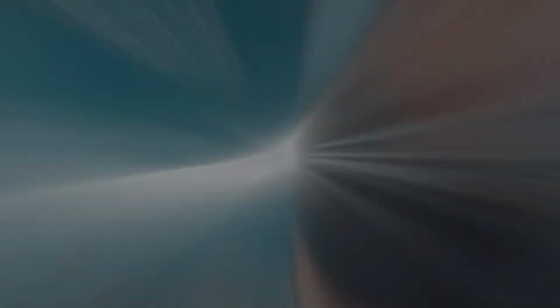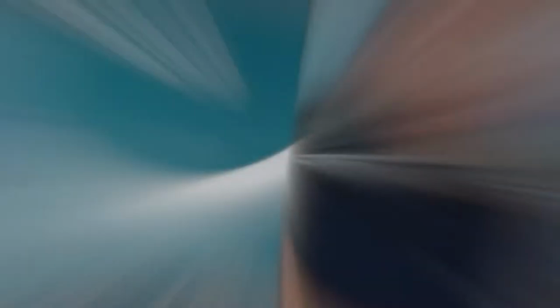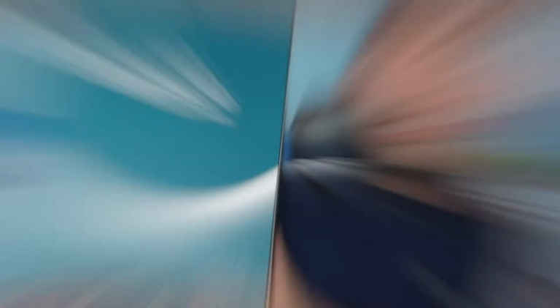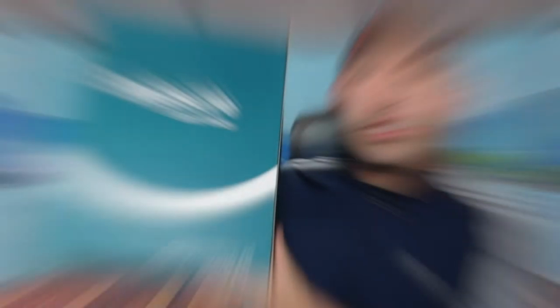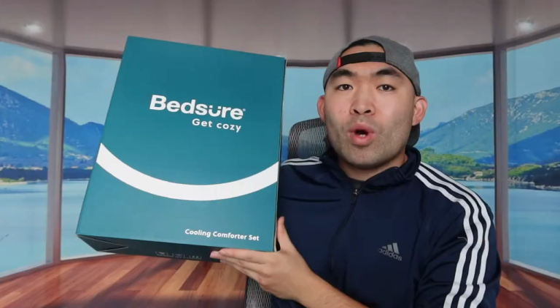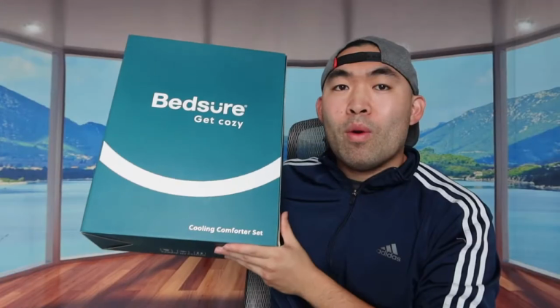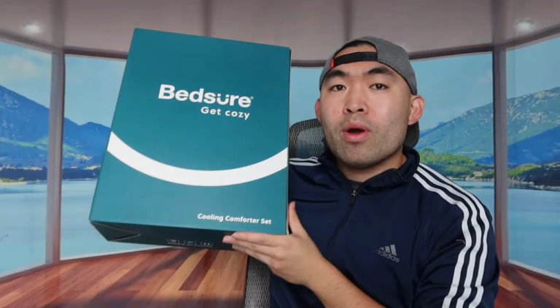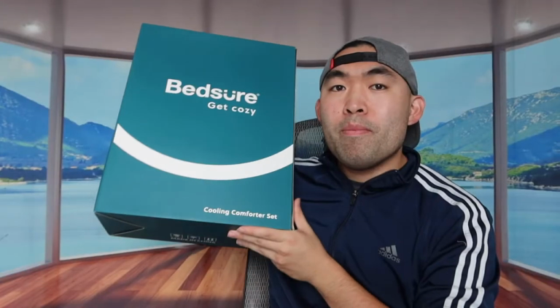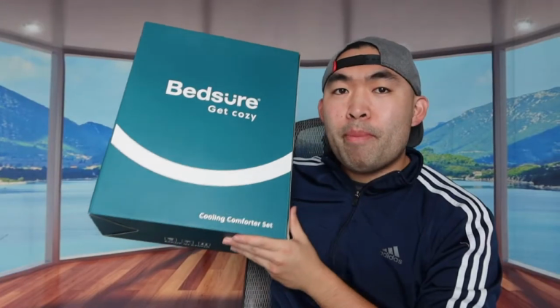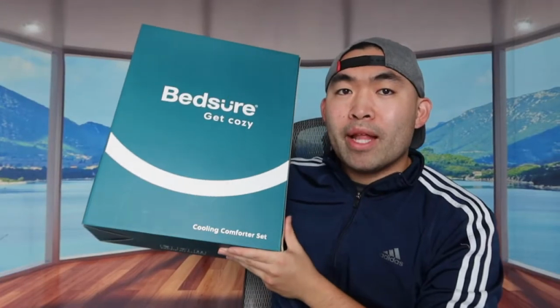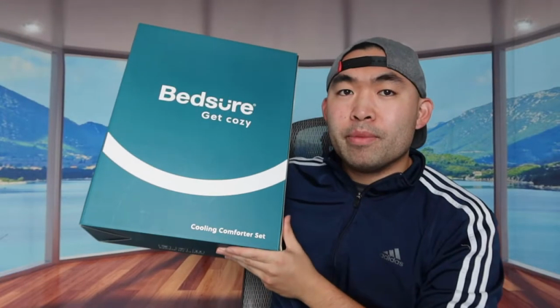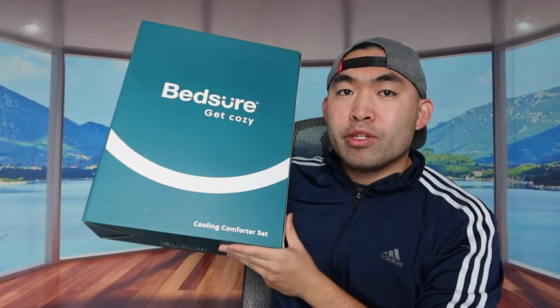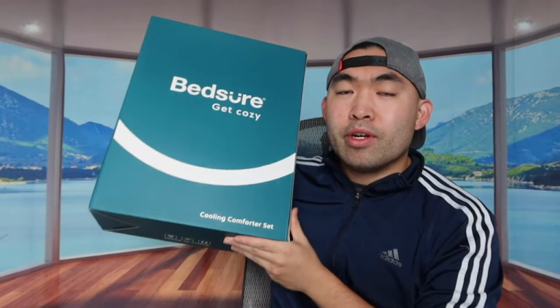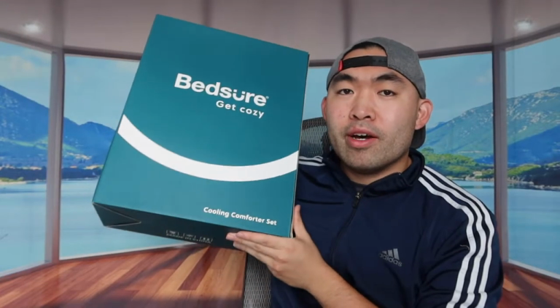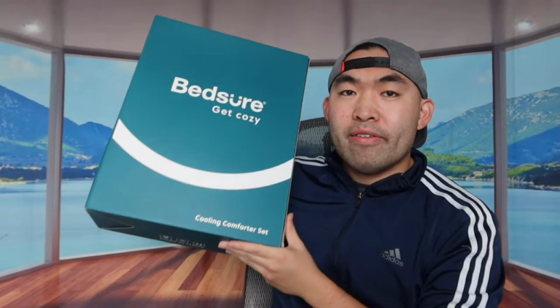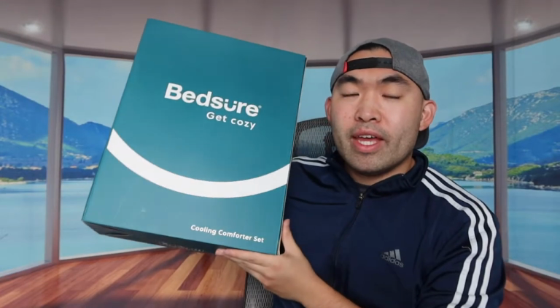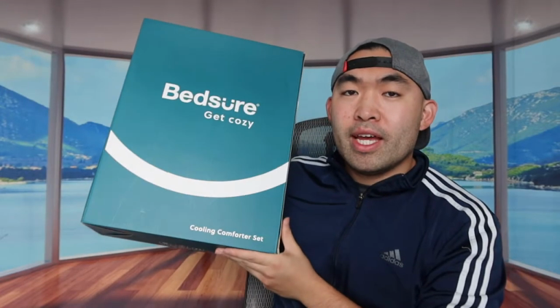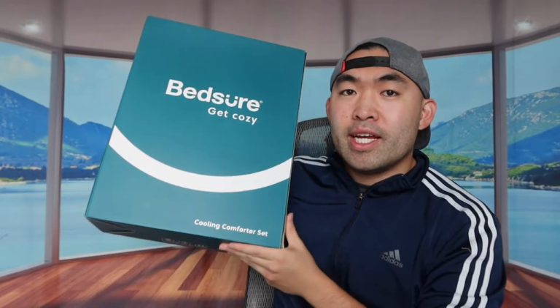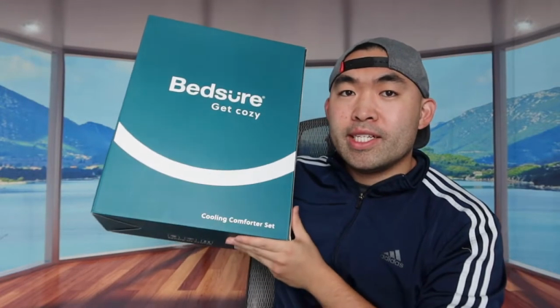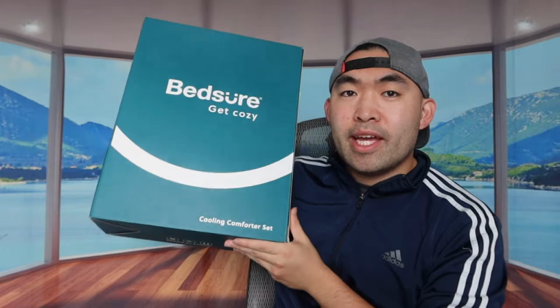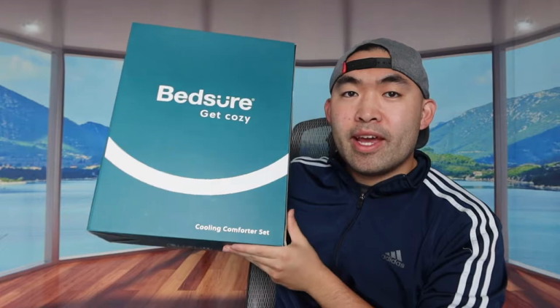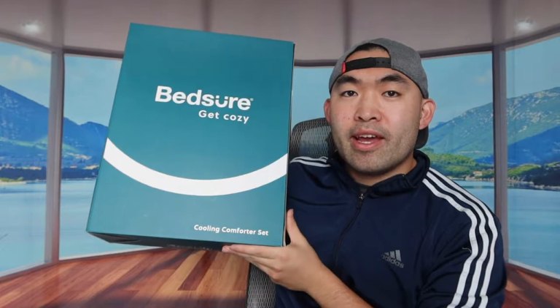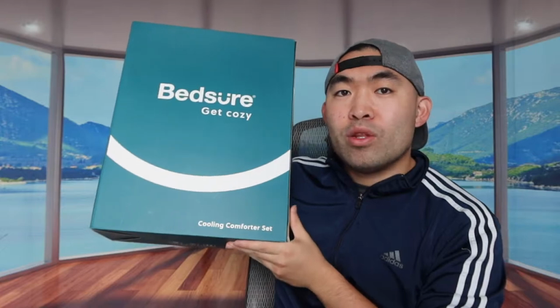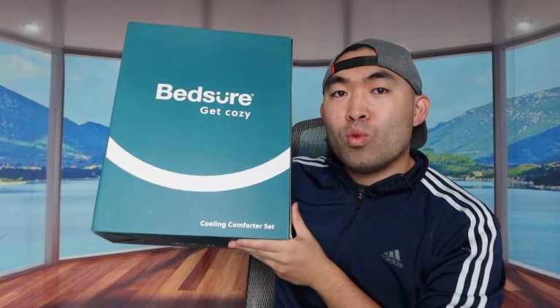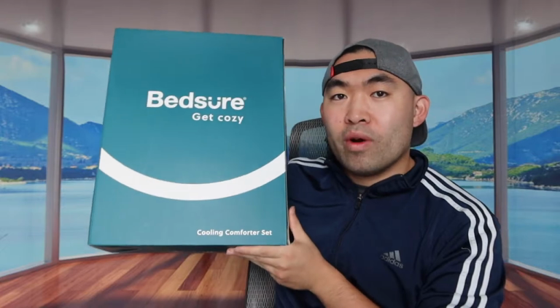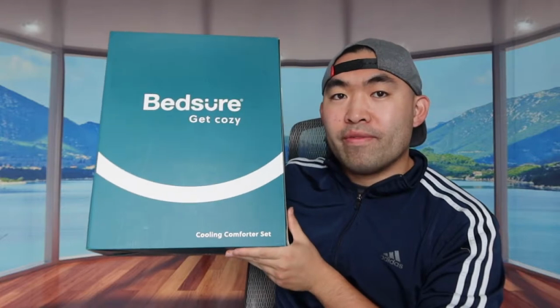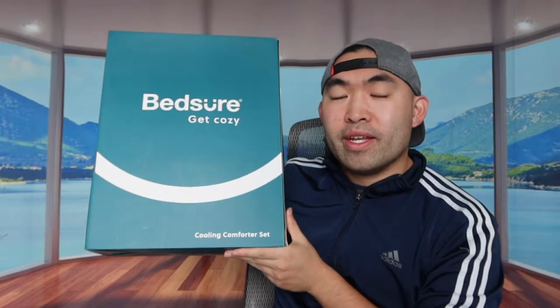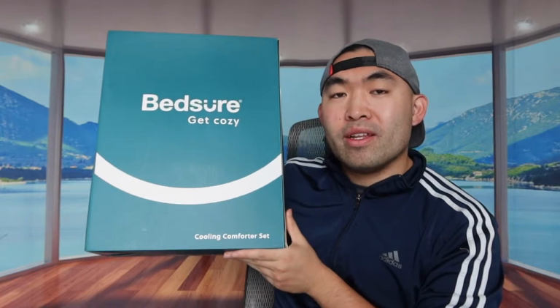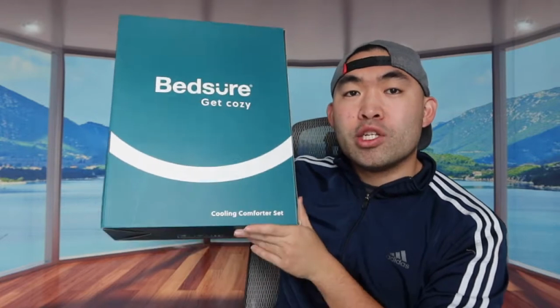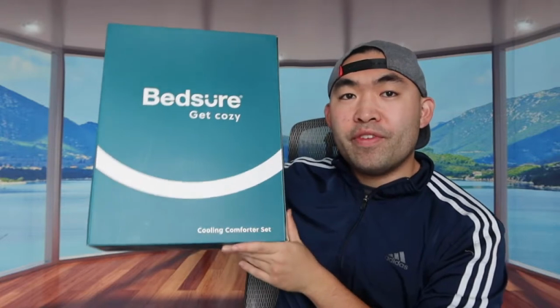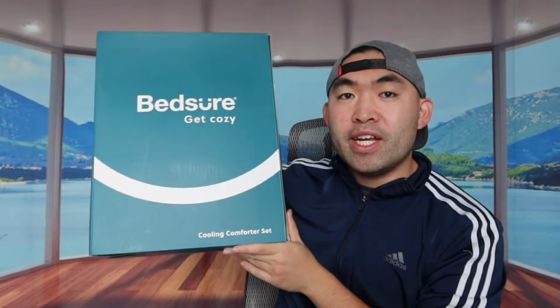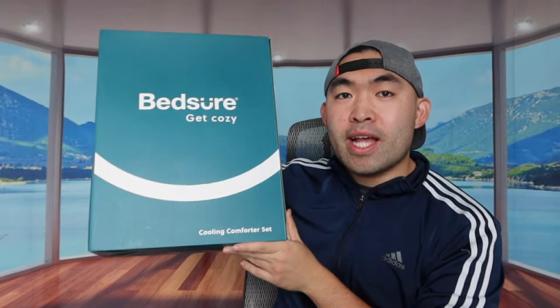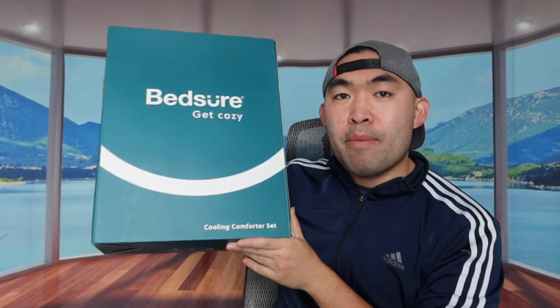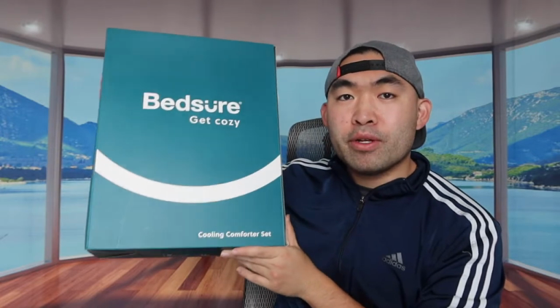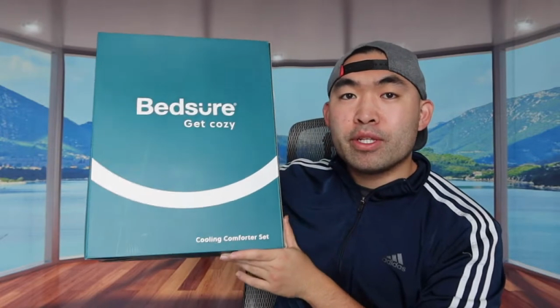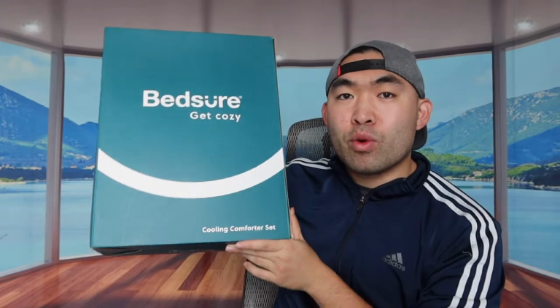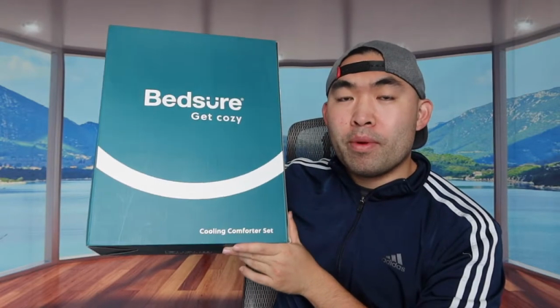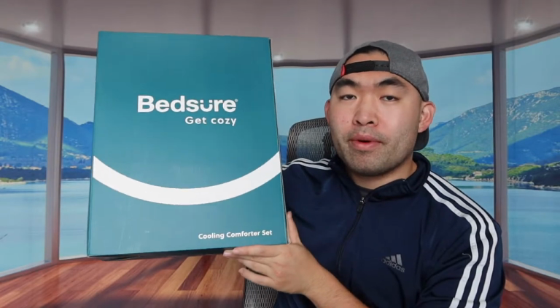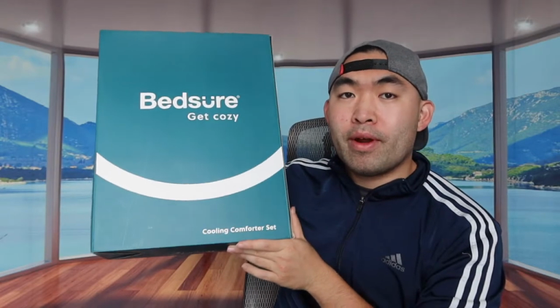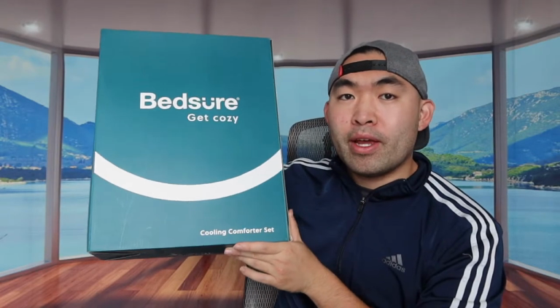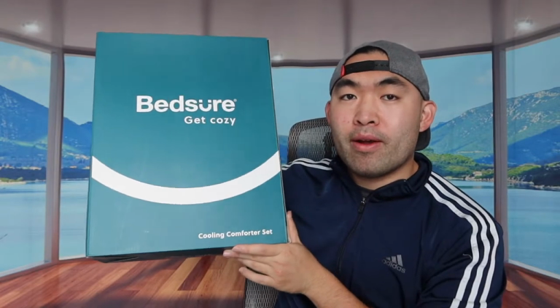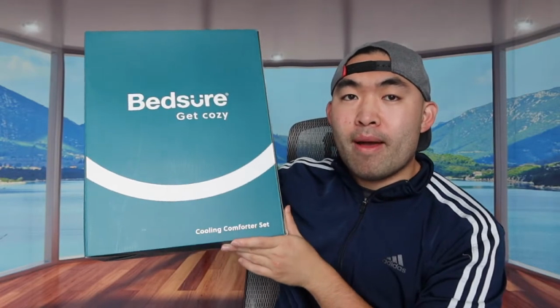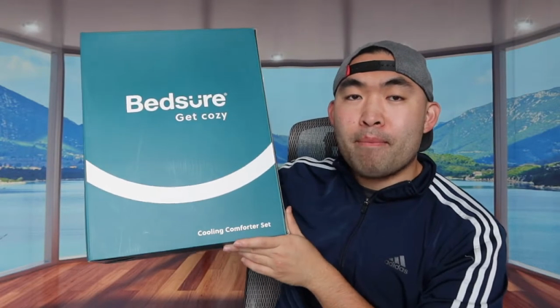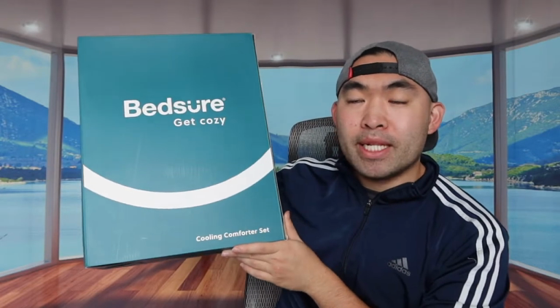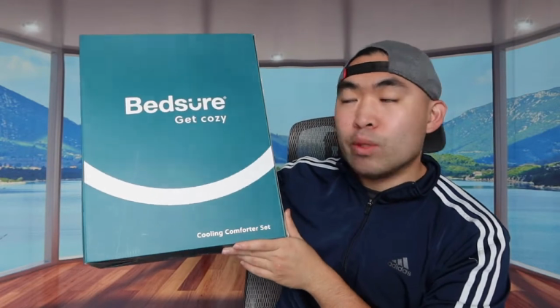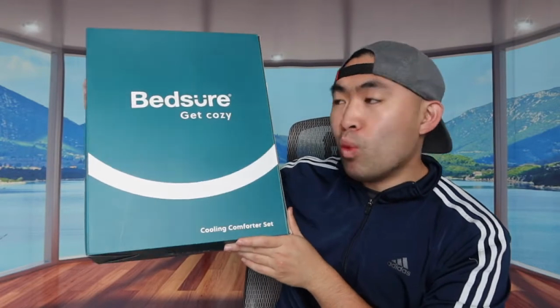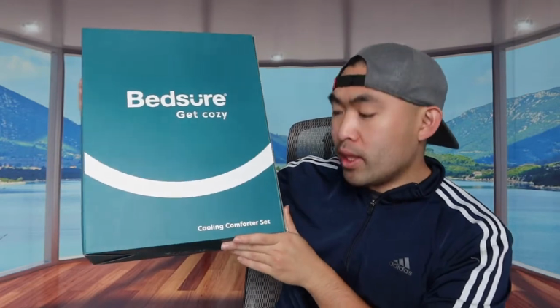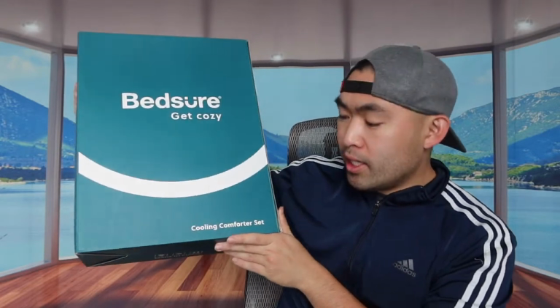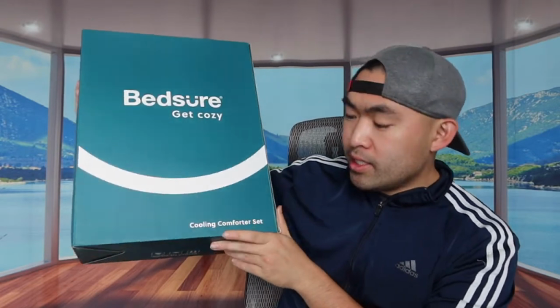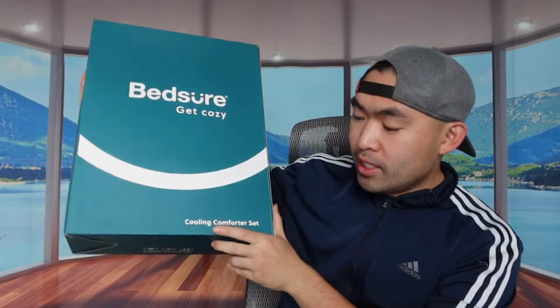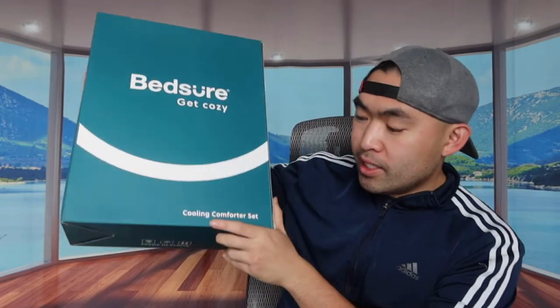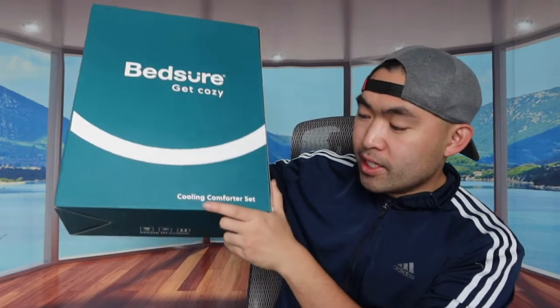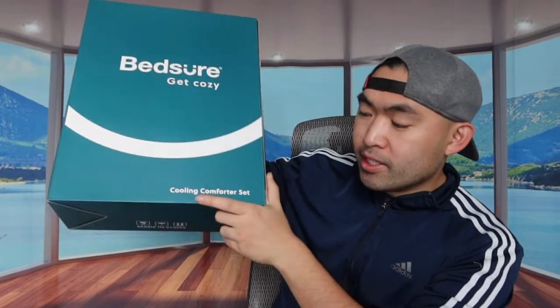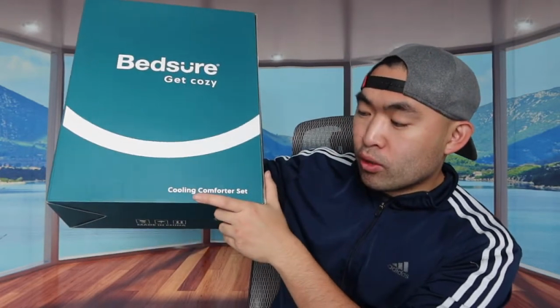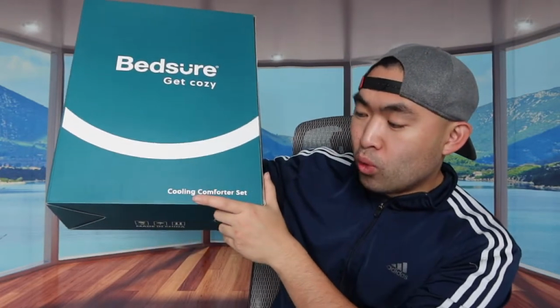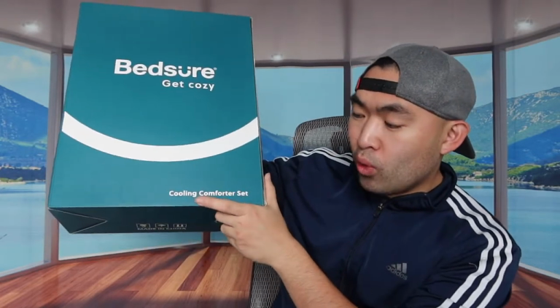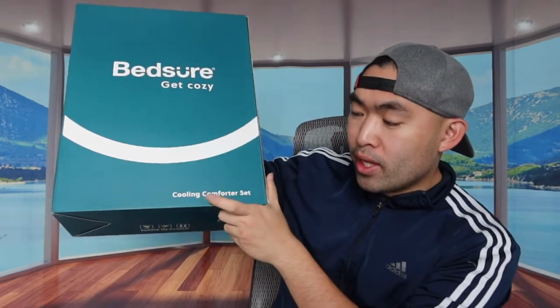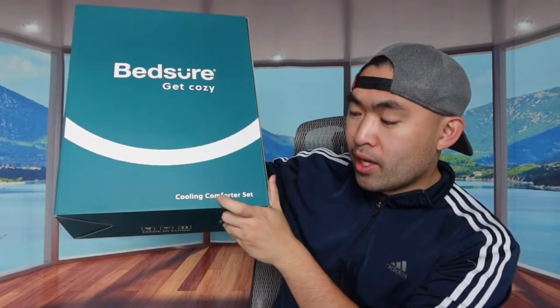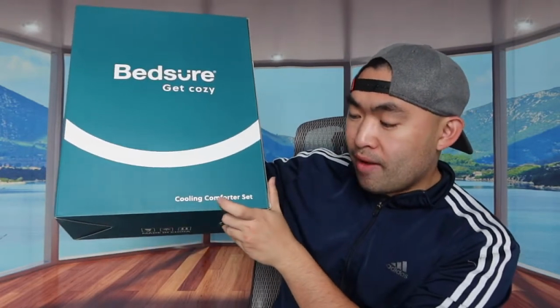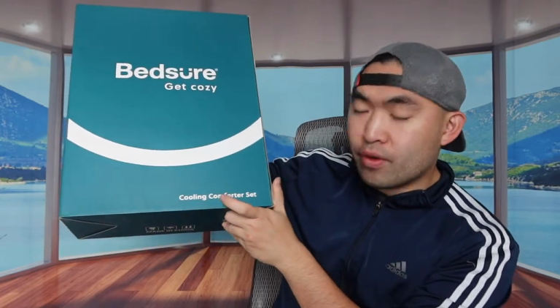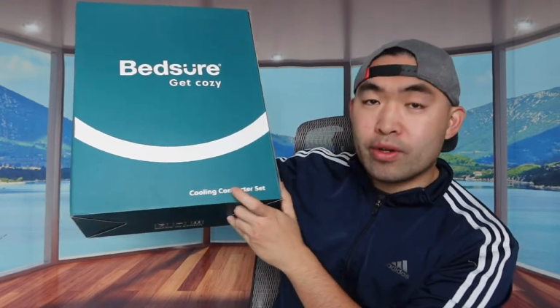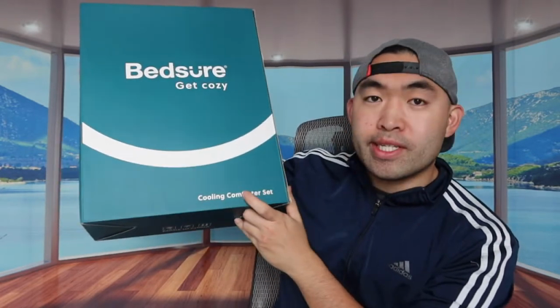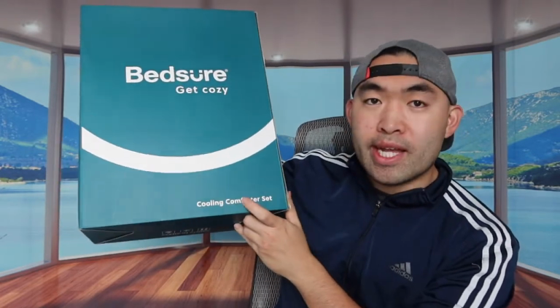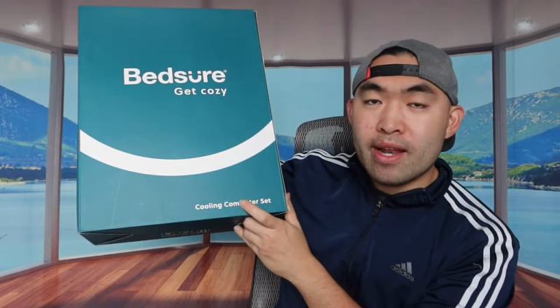Hey Jisquad, welcome back to Mesota. Is it worth it? So today's episode, this is Koumi's owner here. Basically what this is, it's a cooling comforter set.